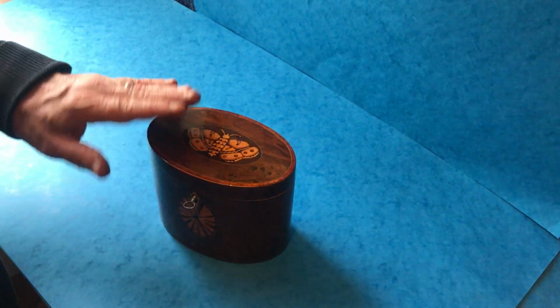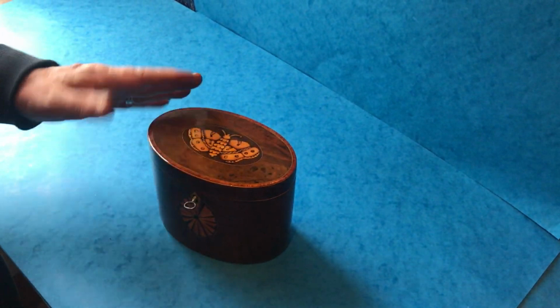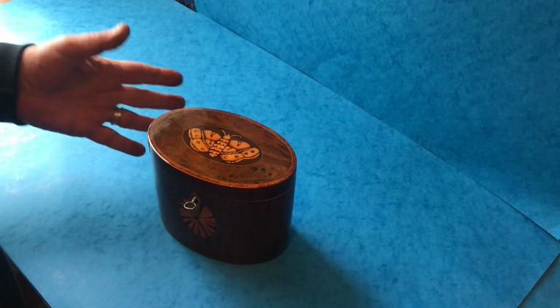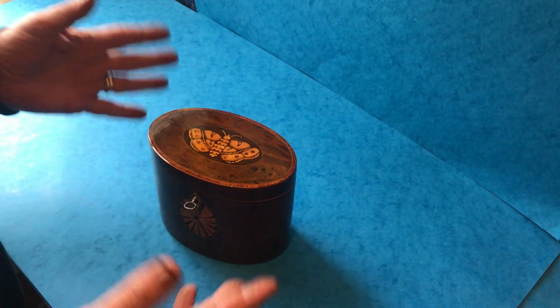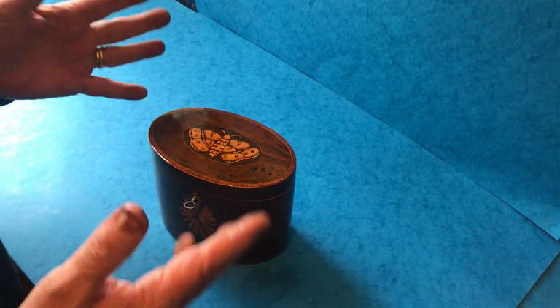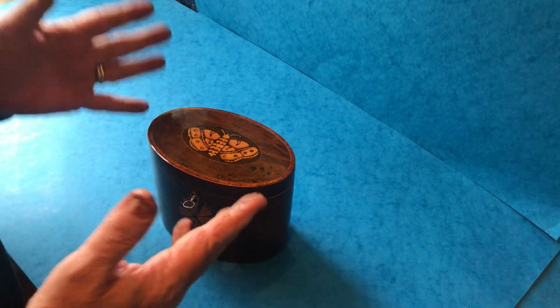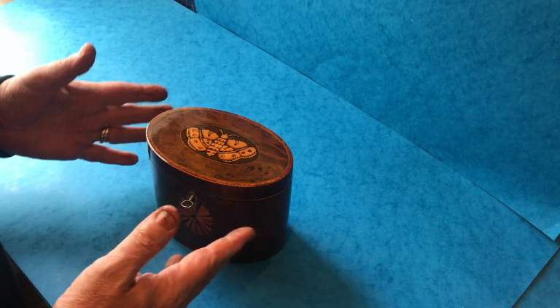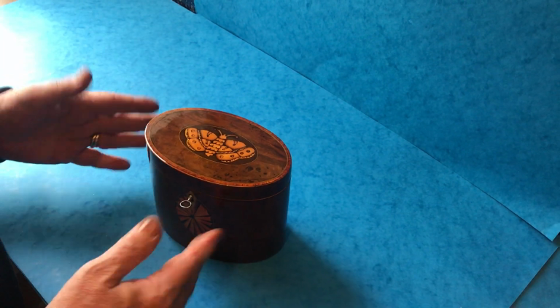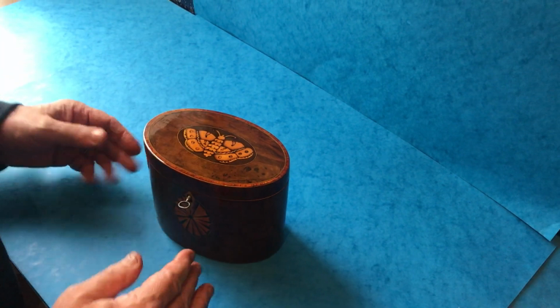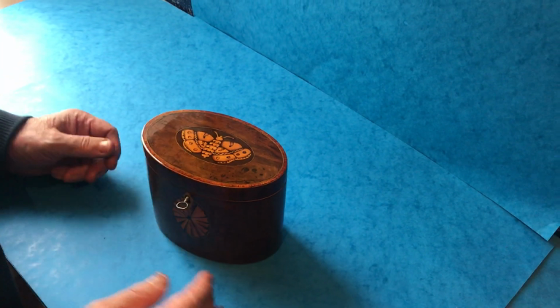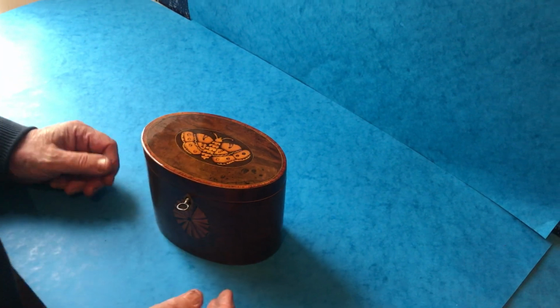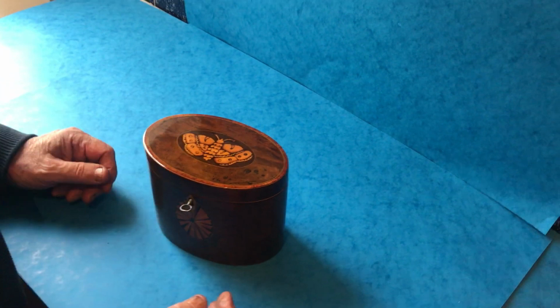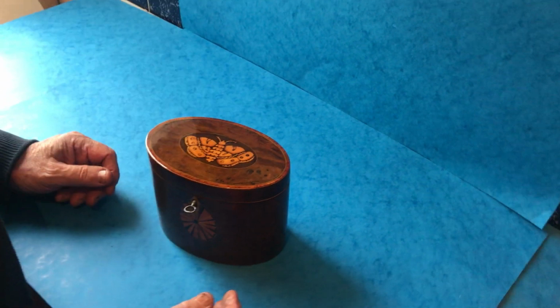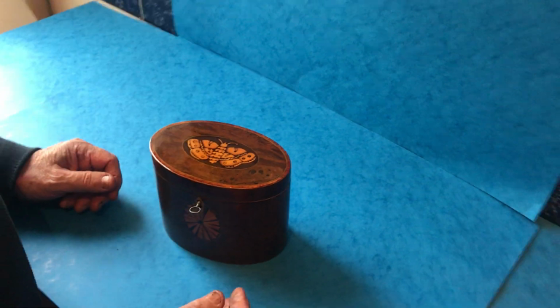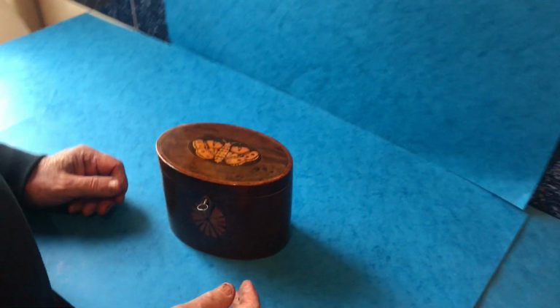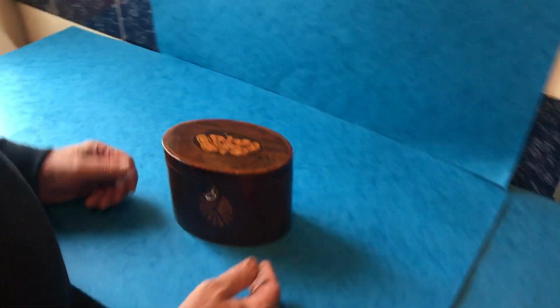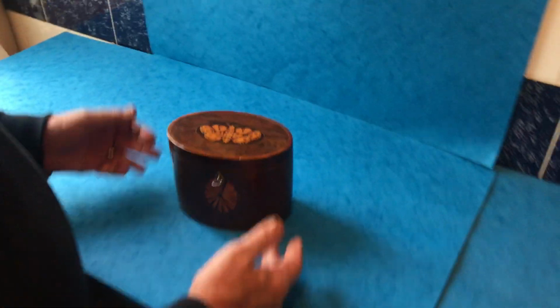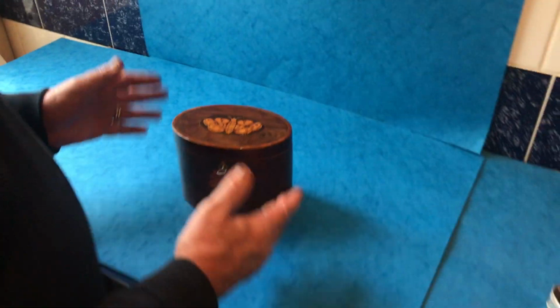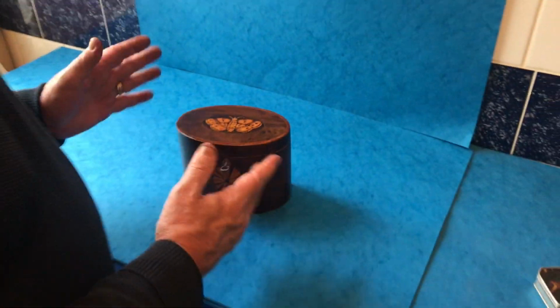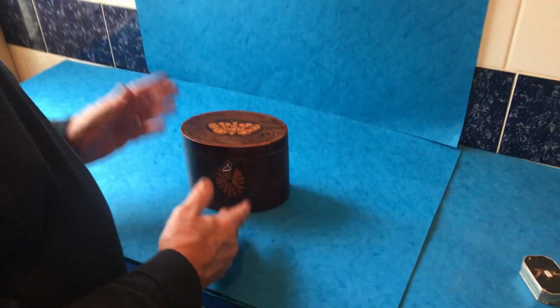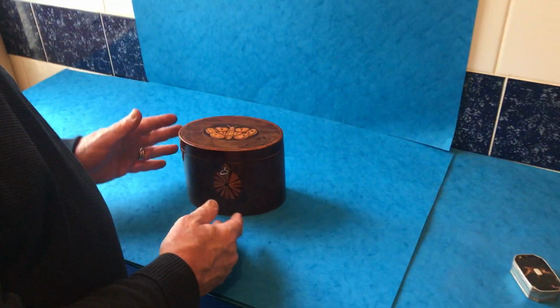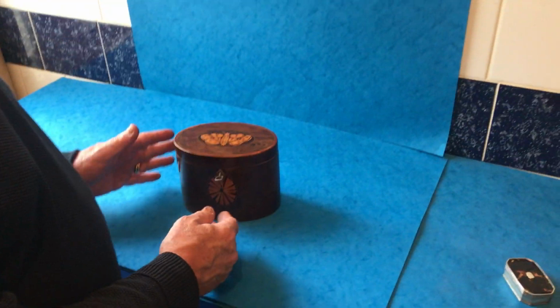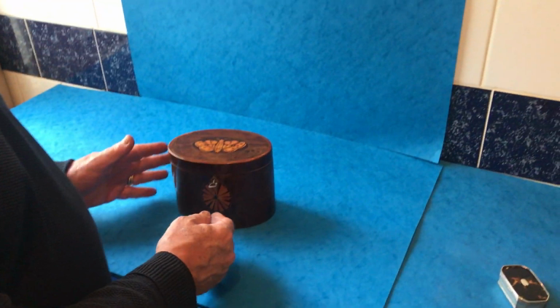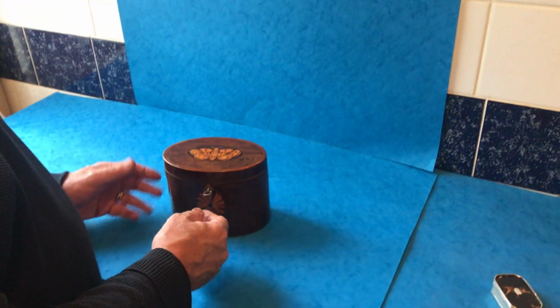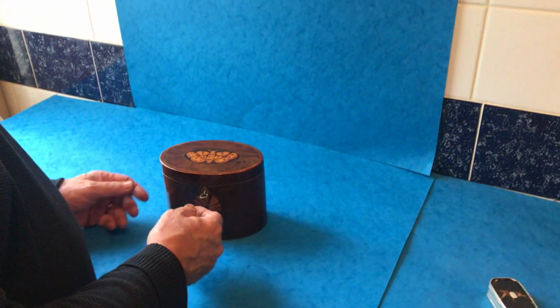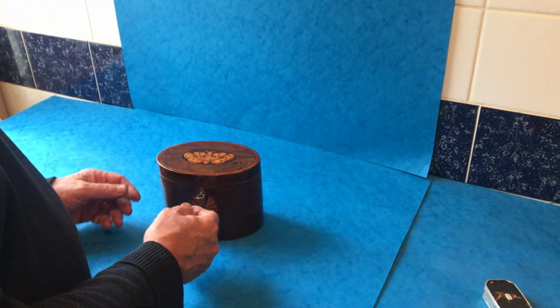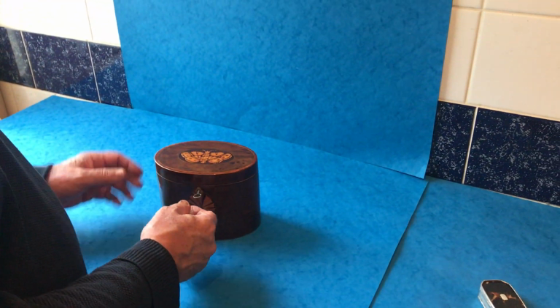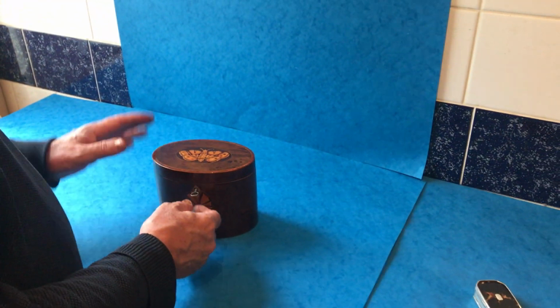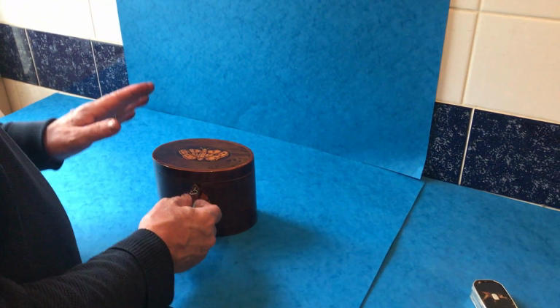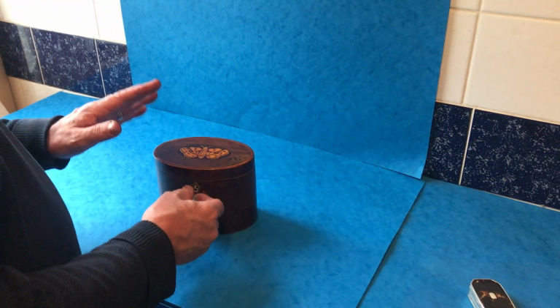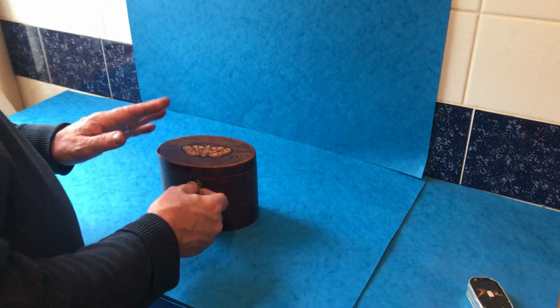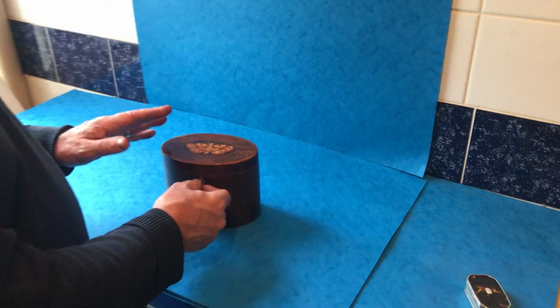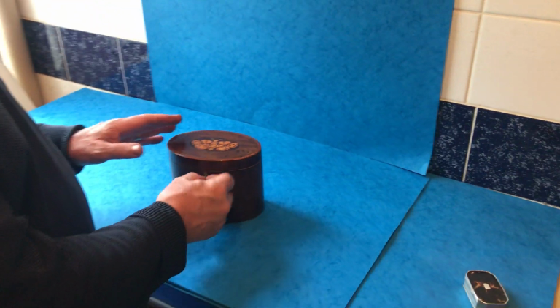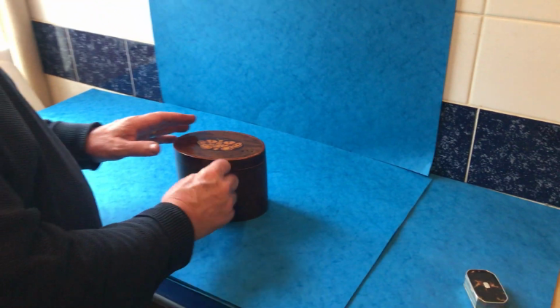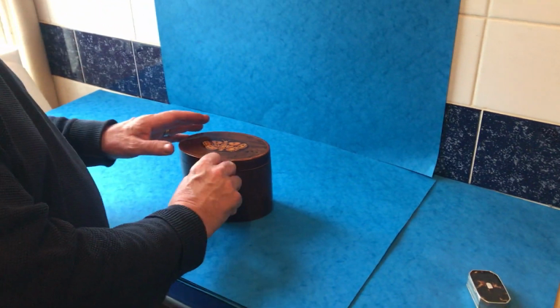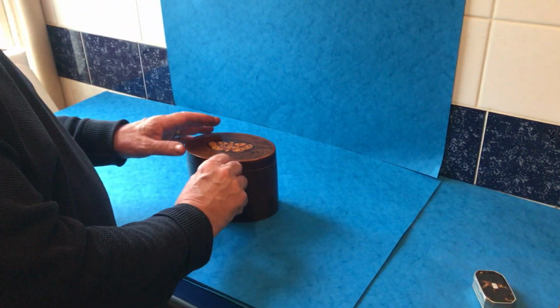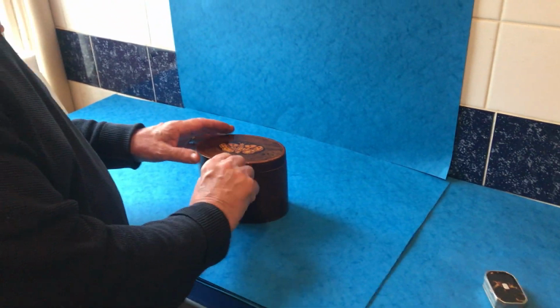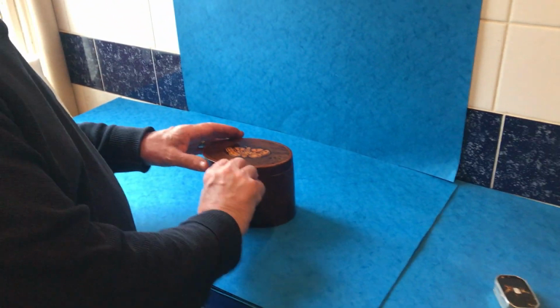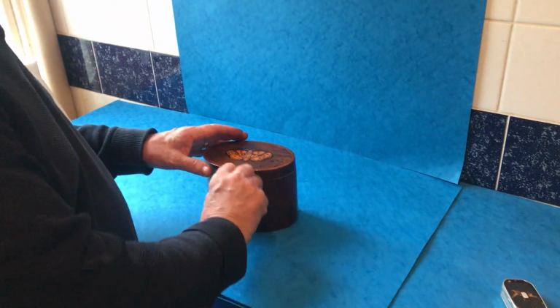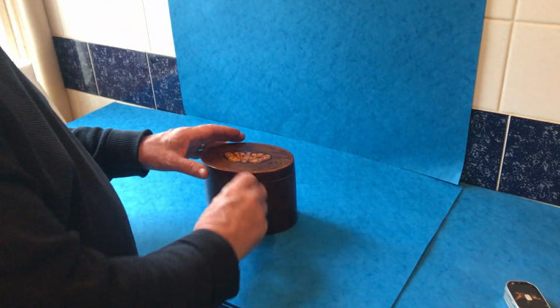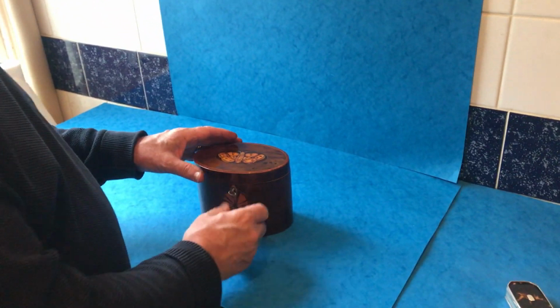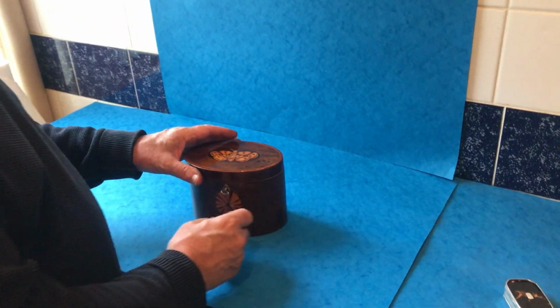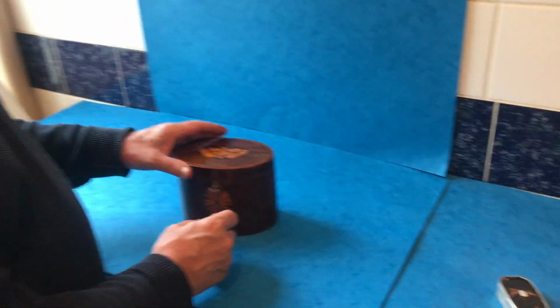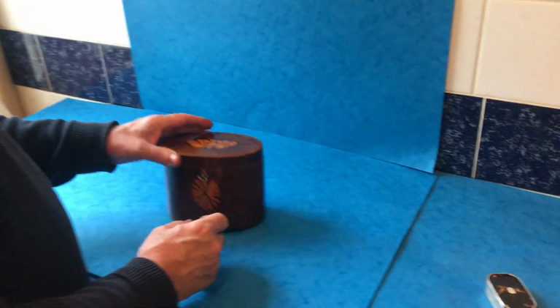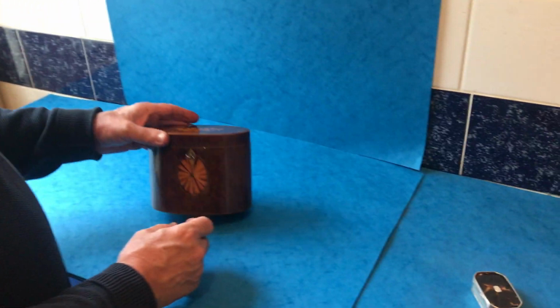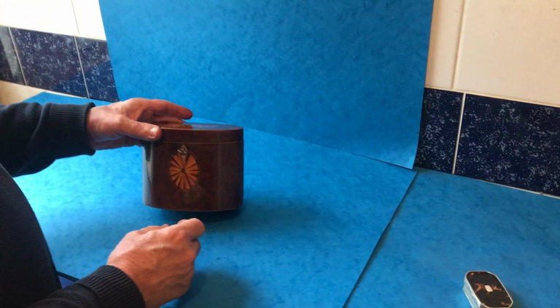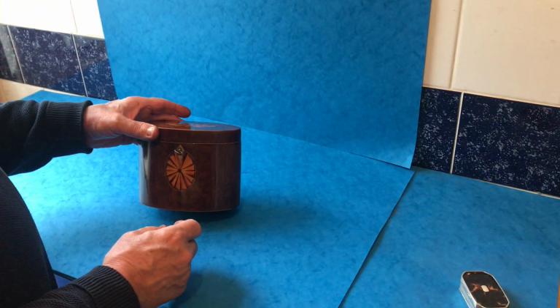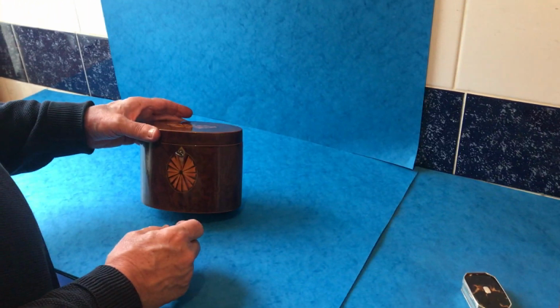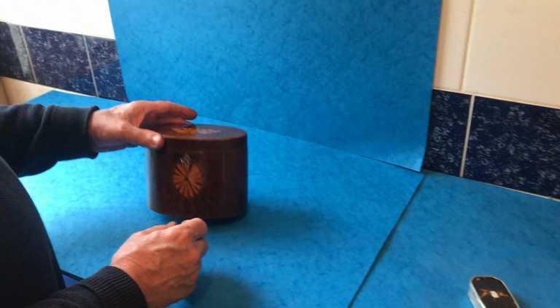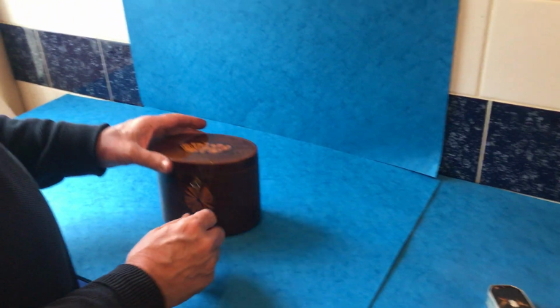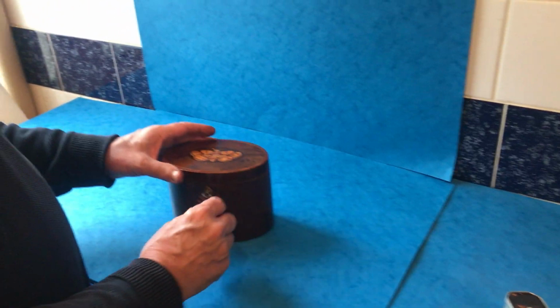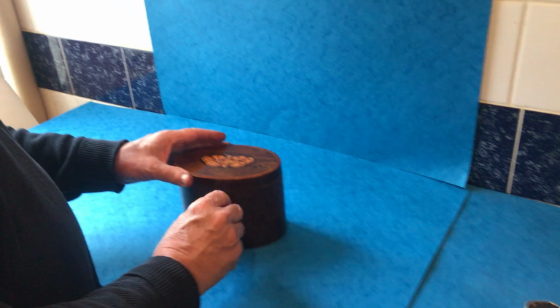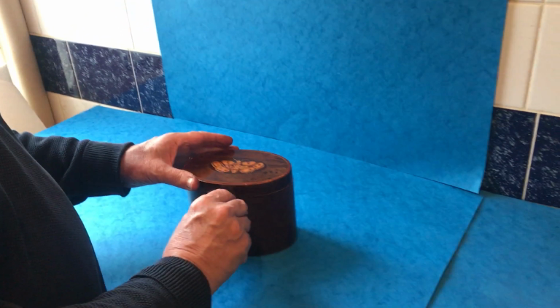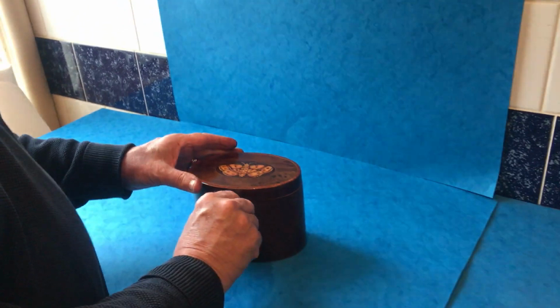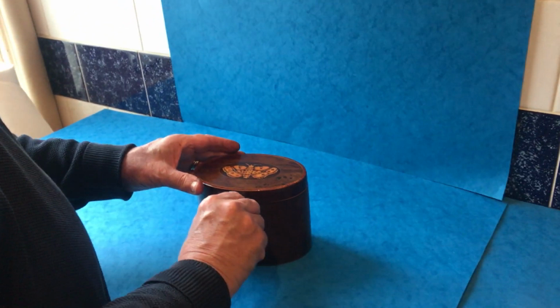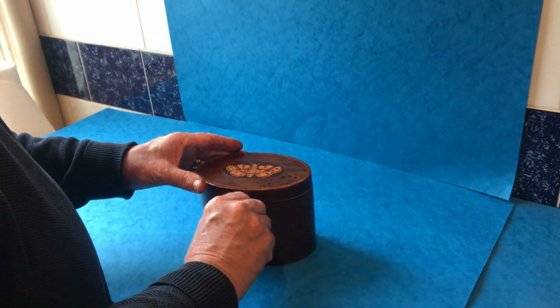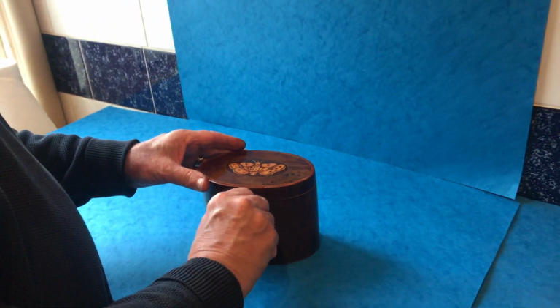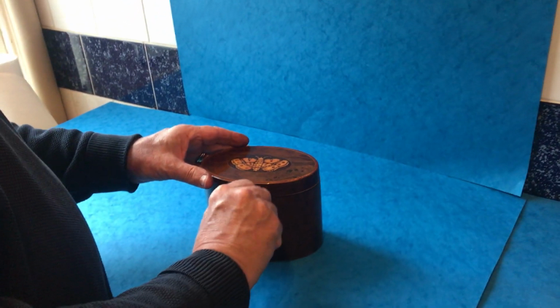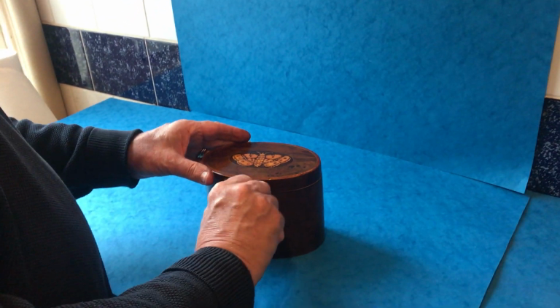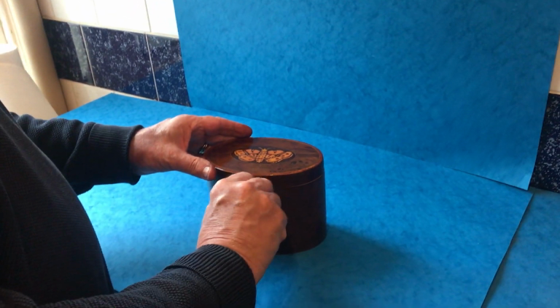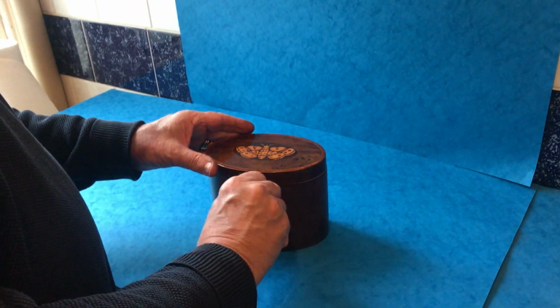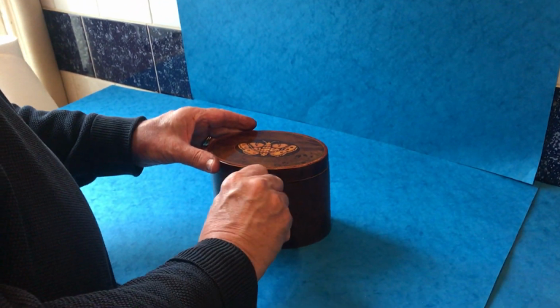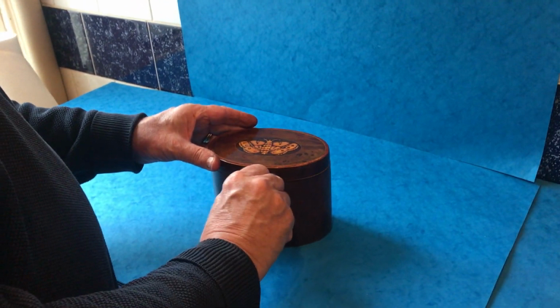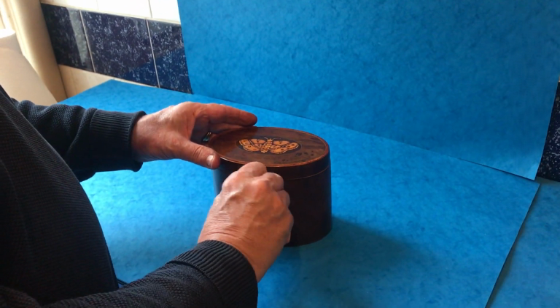It's a beautiful tea caddy, wonderful colour, it's got a working lock and key. It's a super little box.